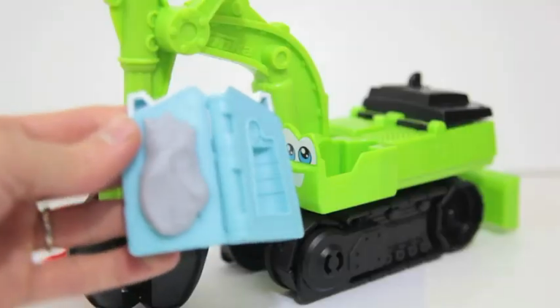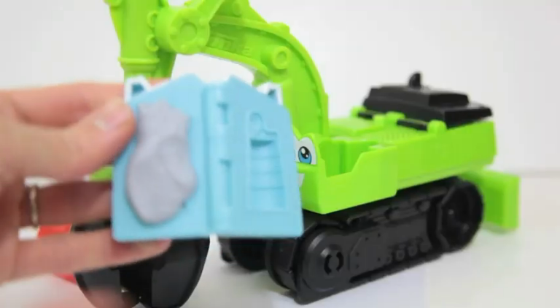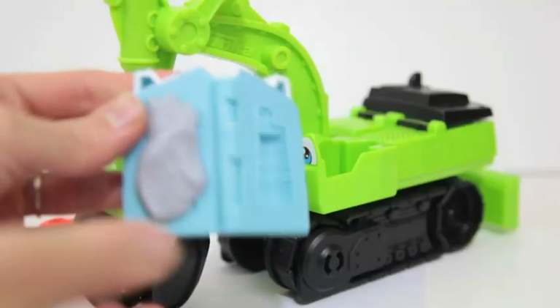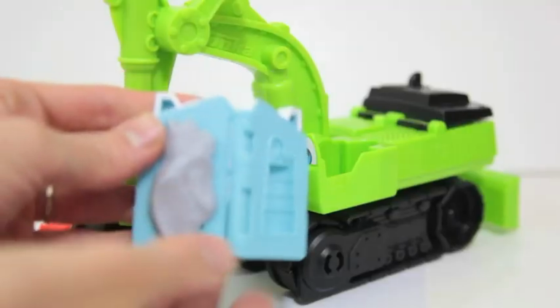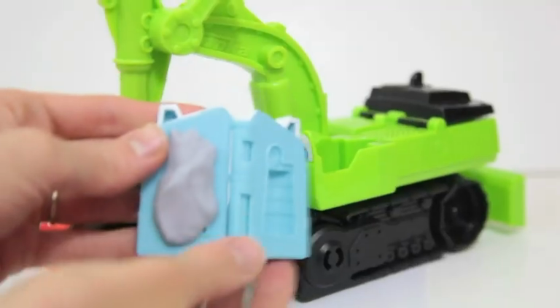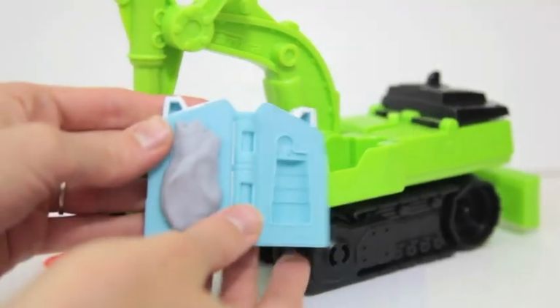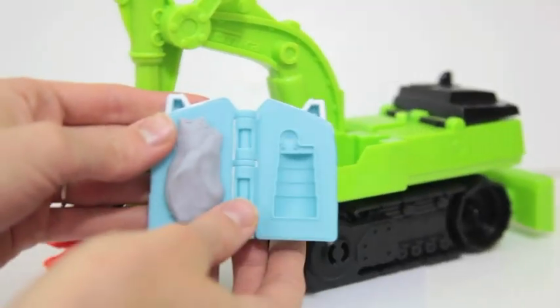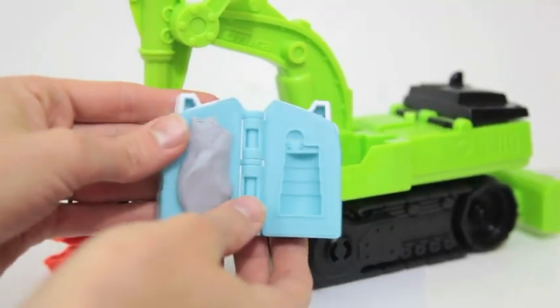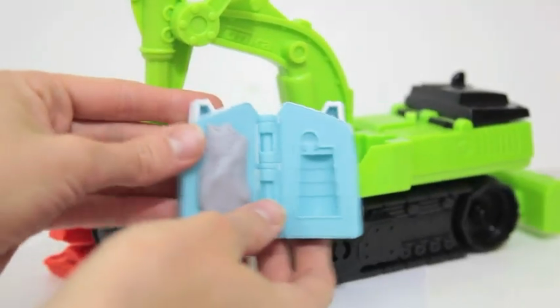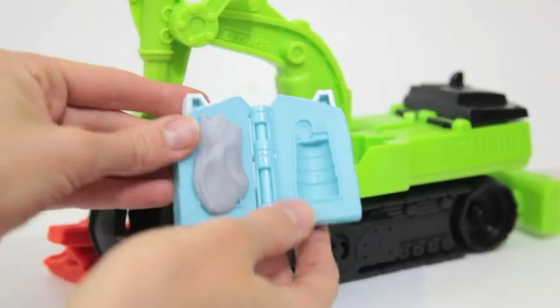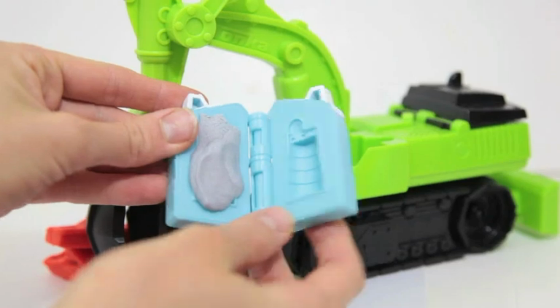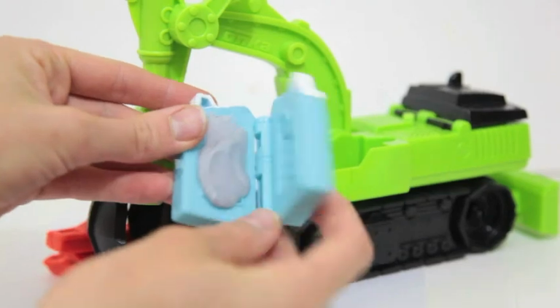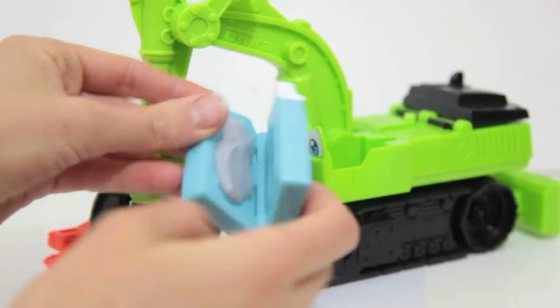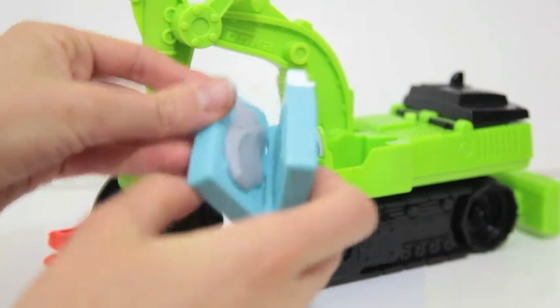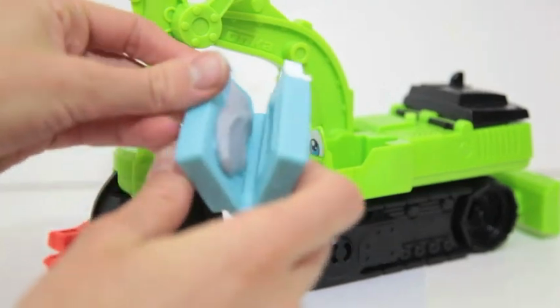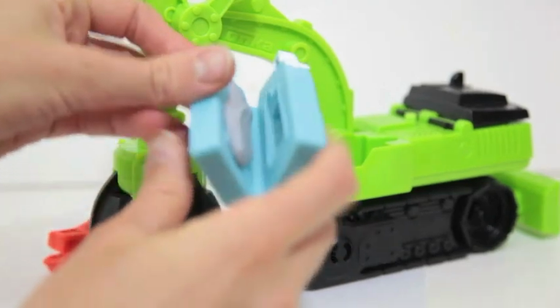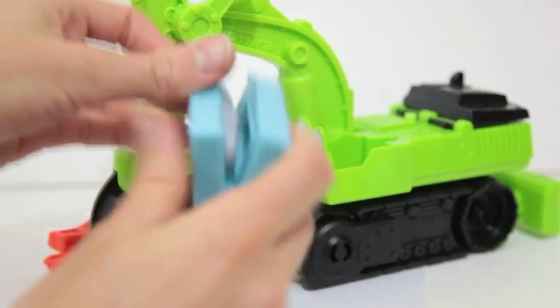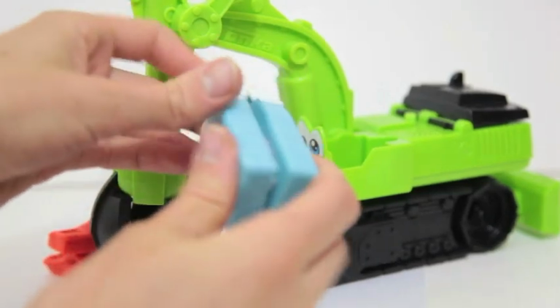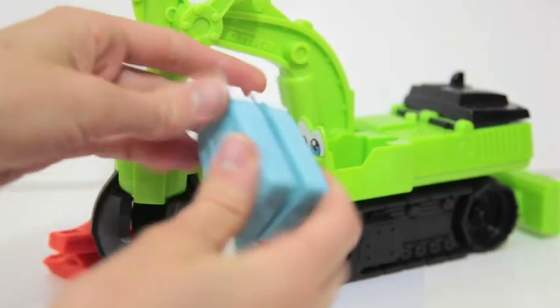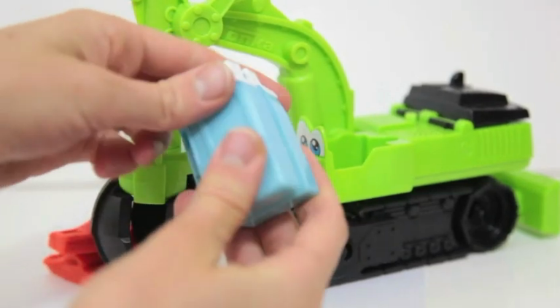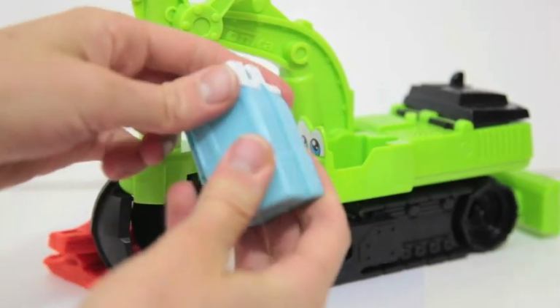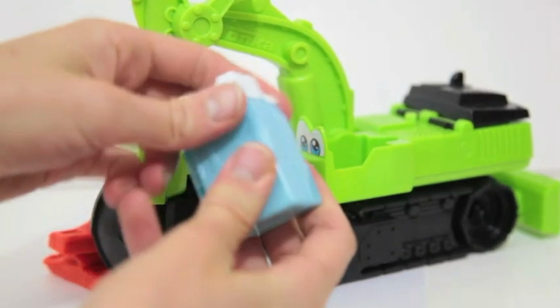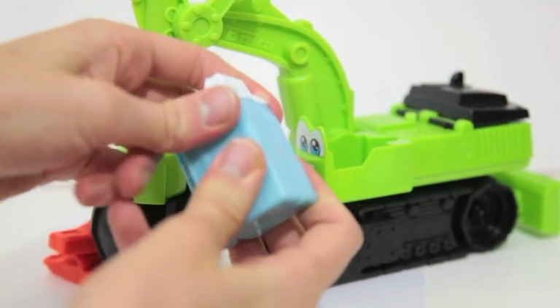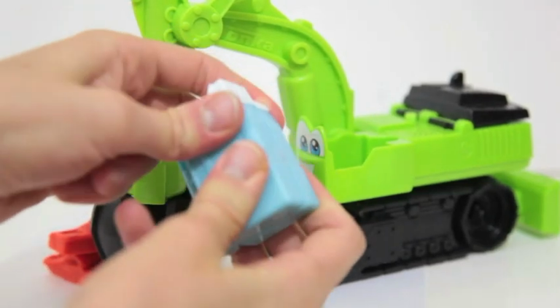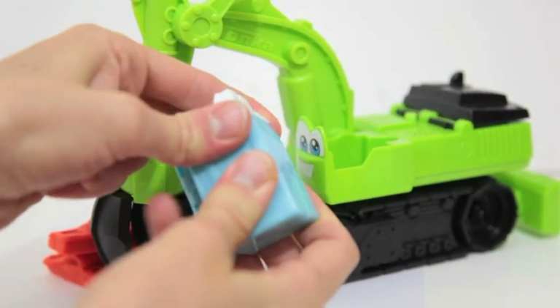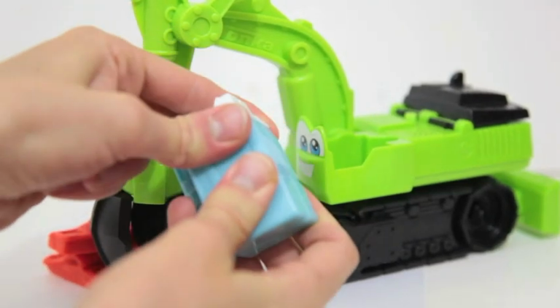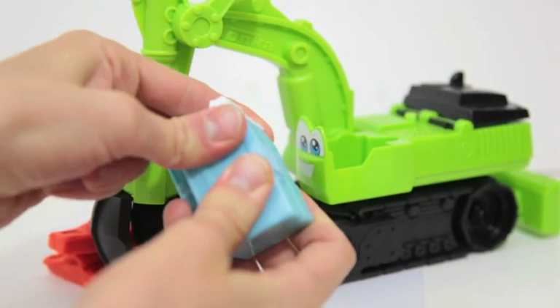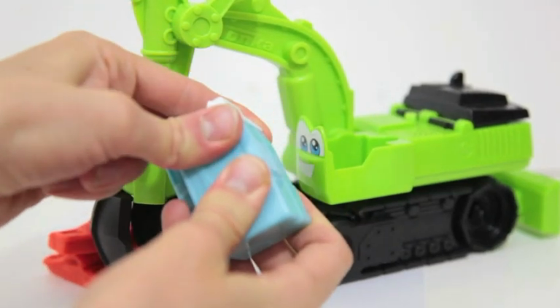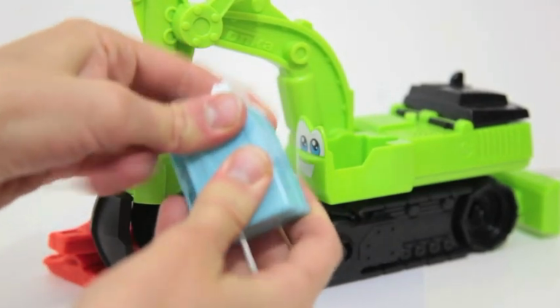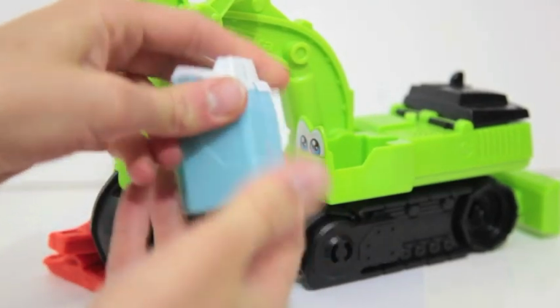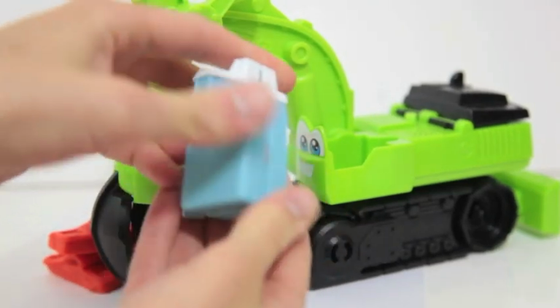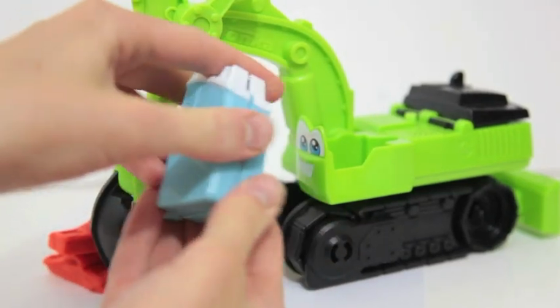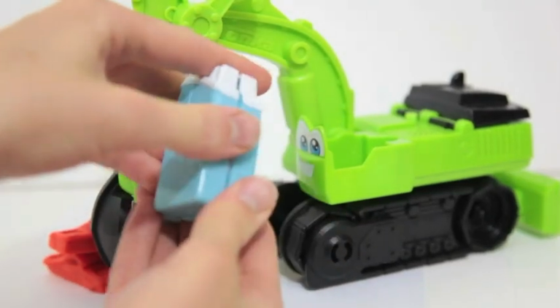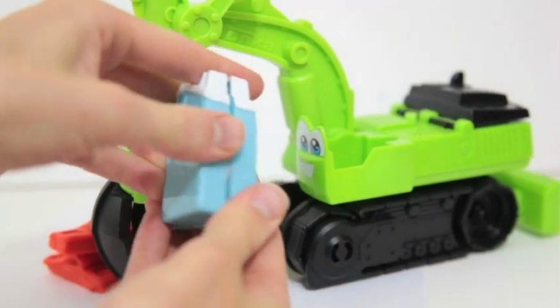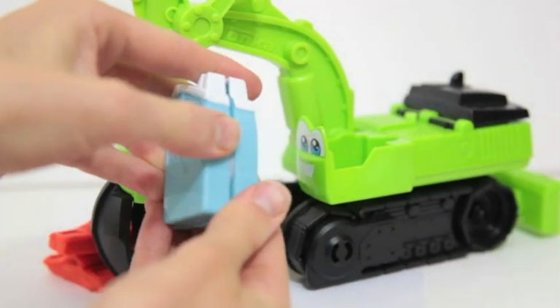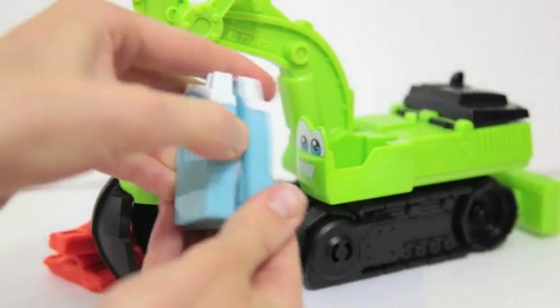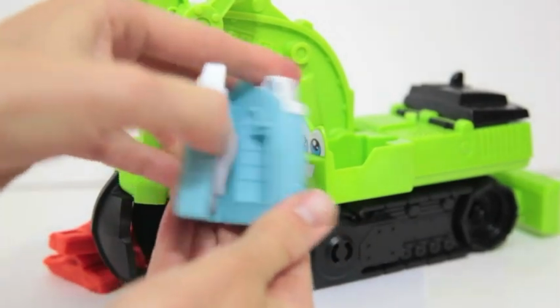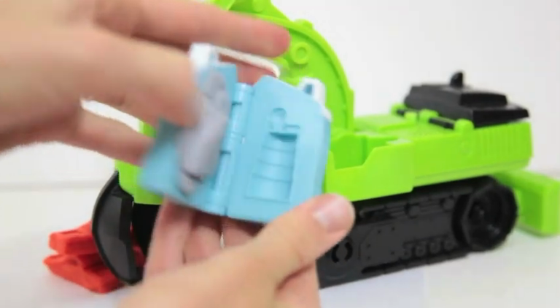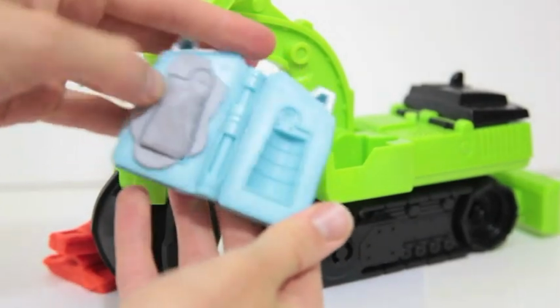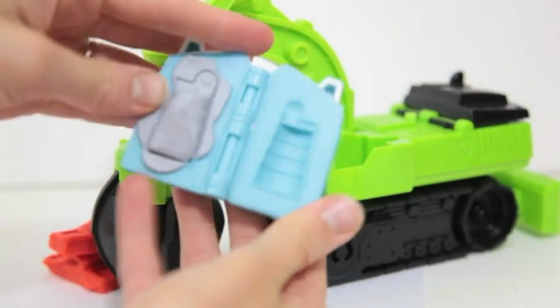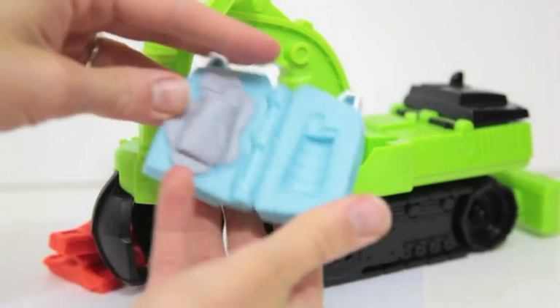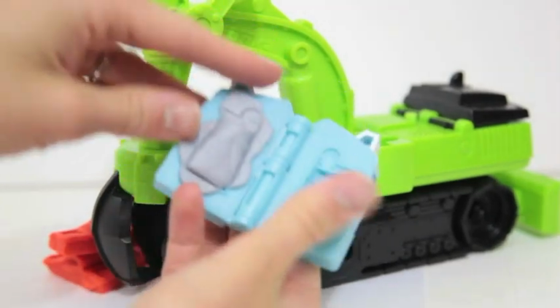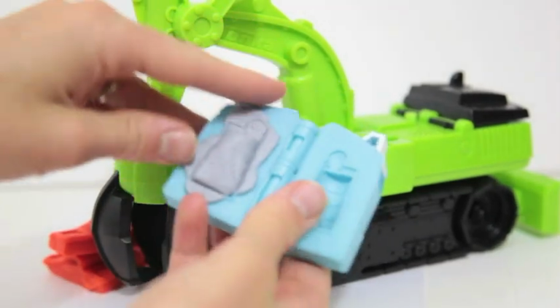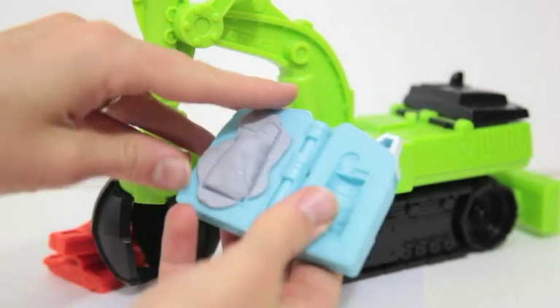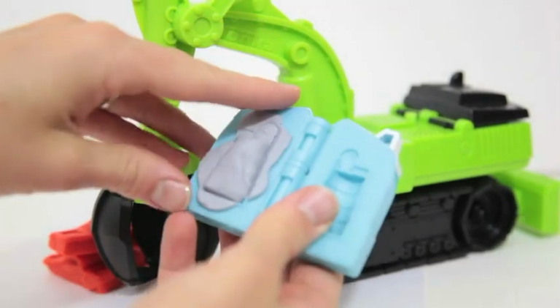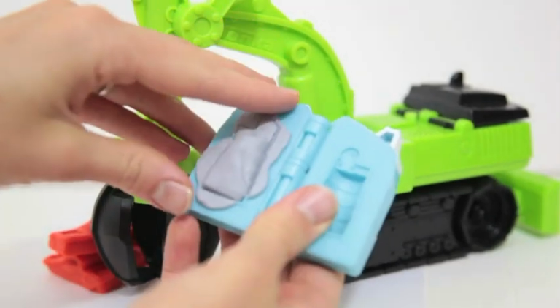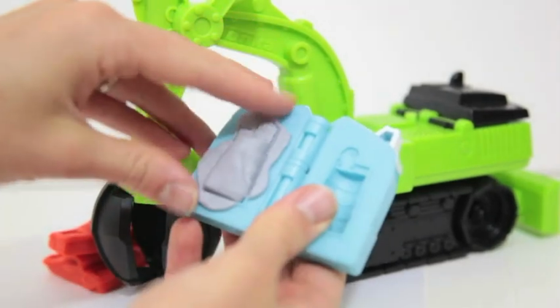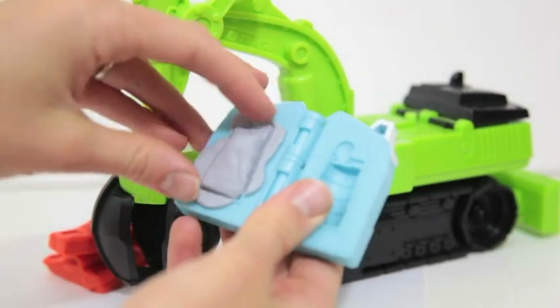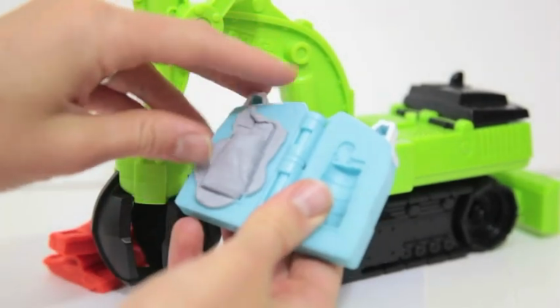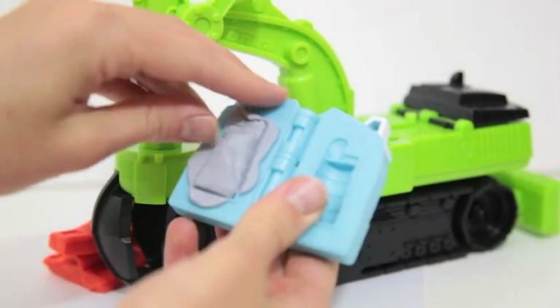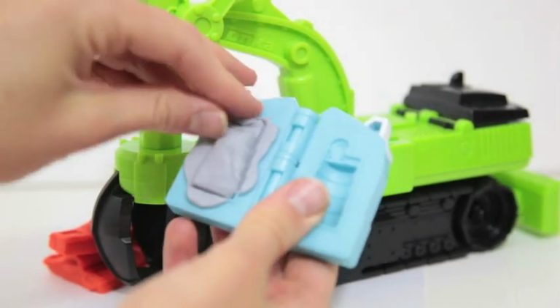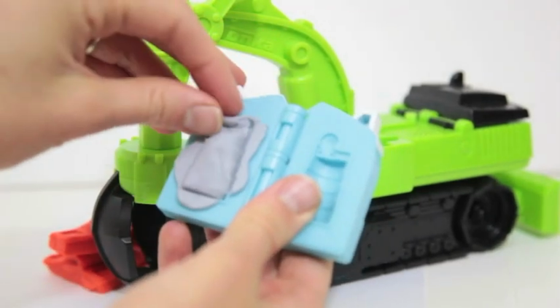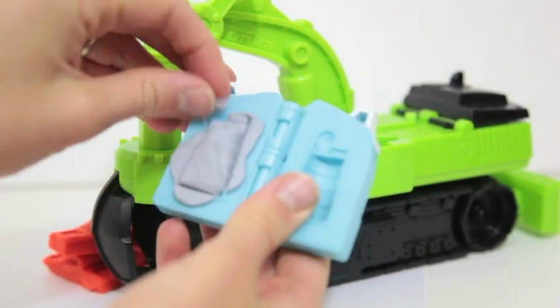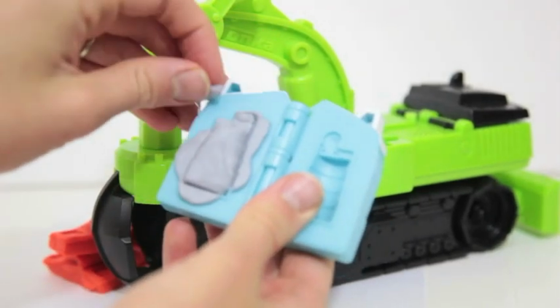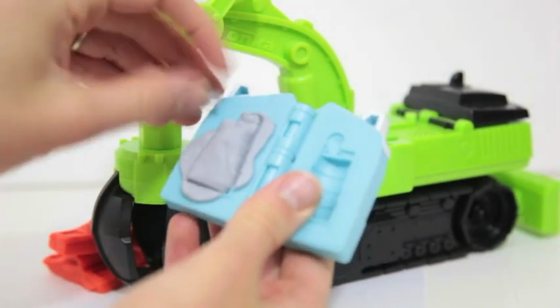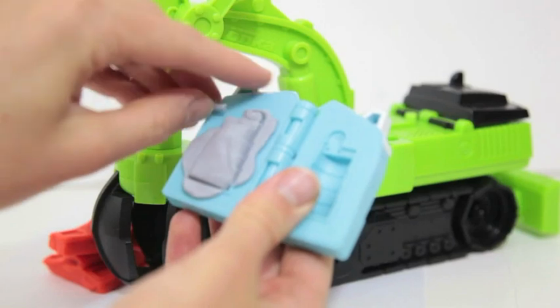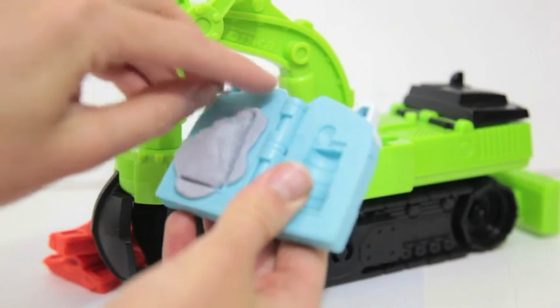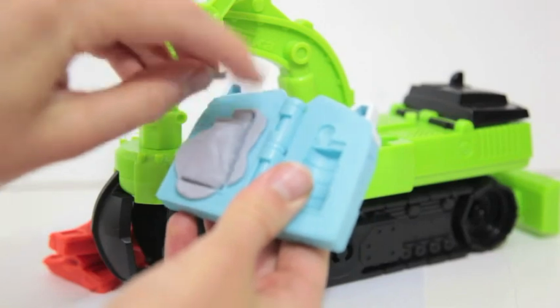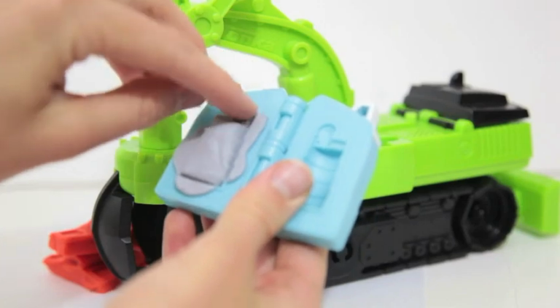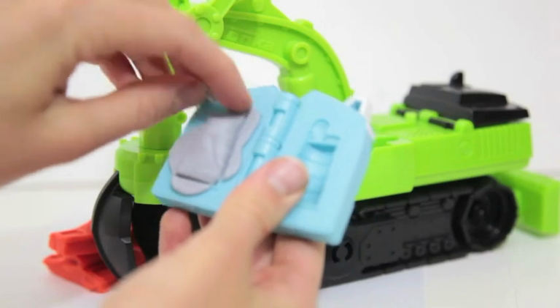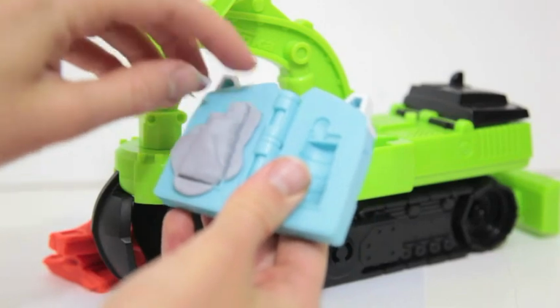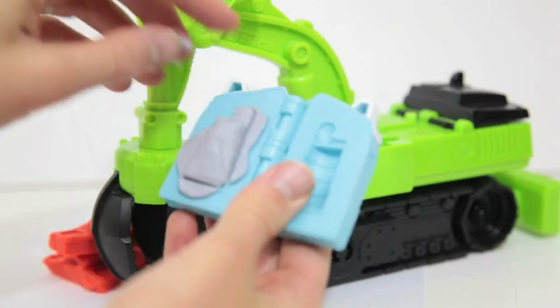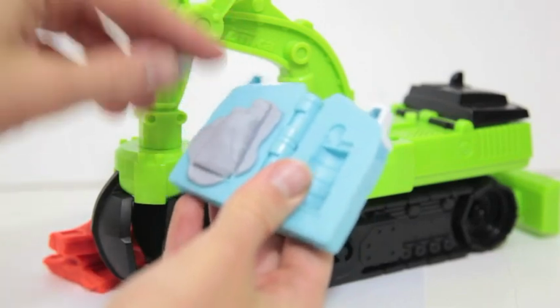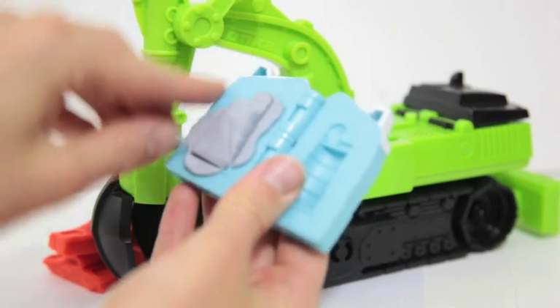The last thing I'll show you is how to make the construction road barrier. This mold is also very easy to use.